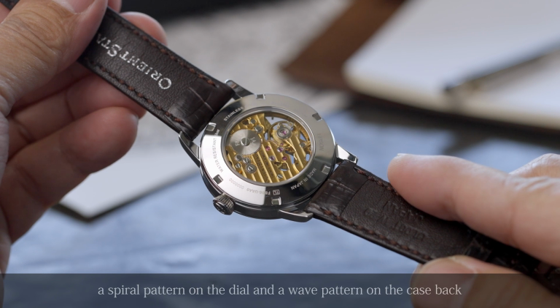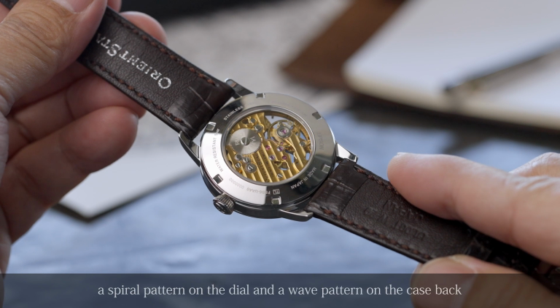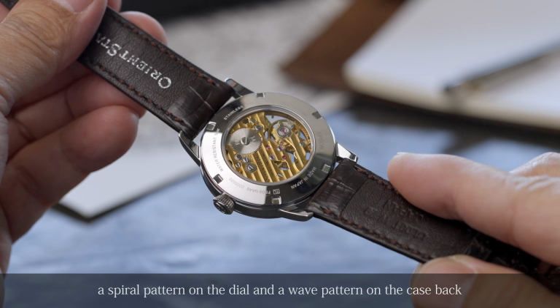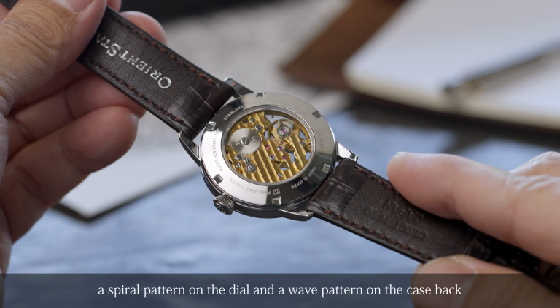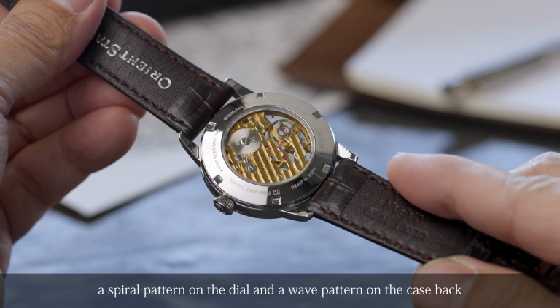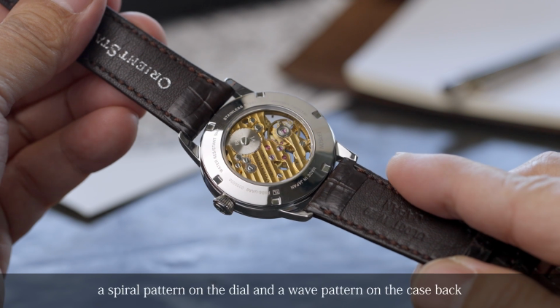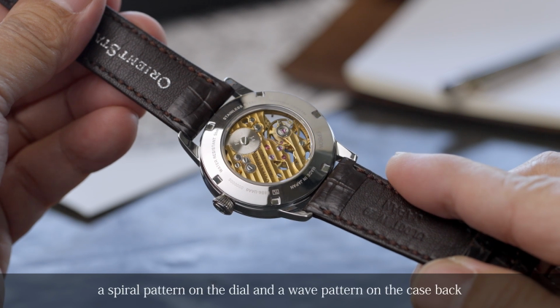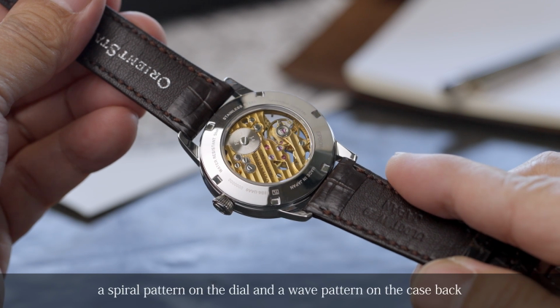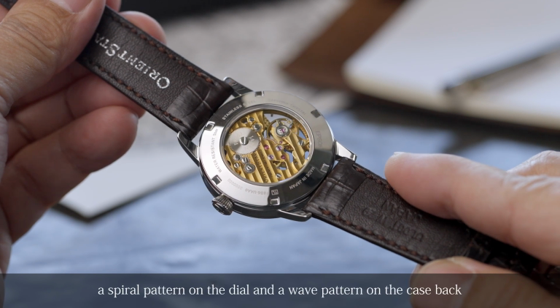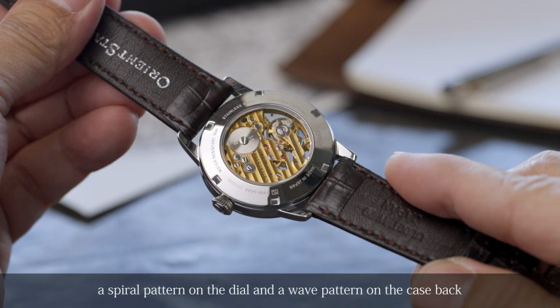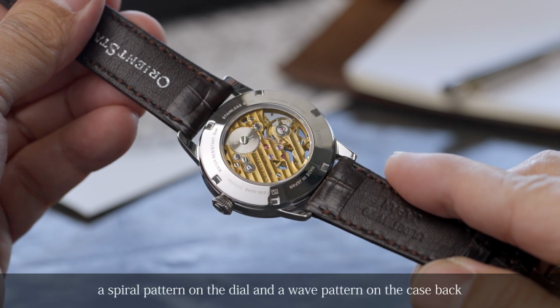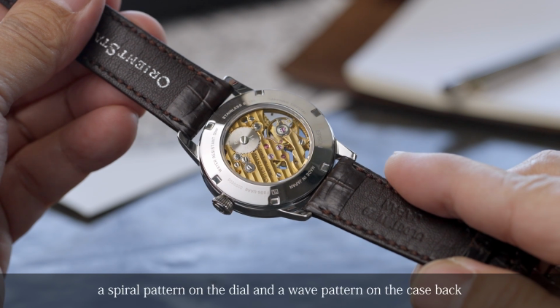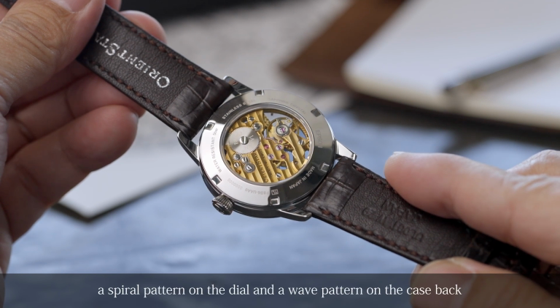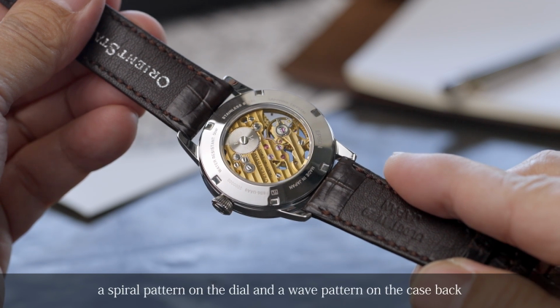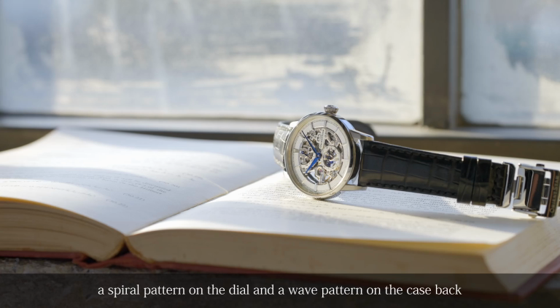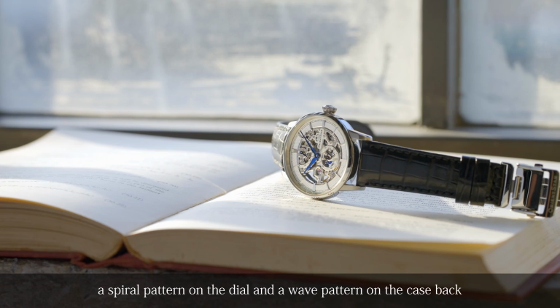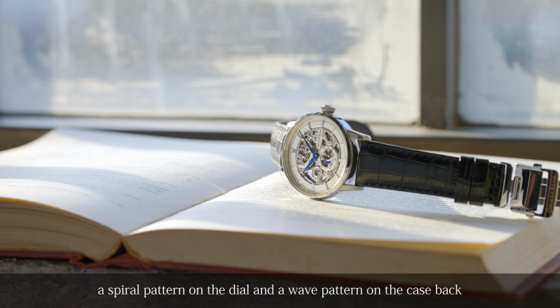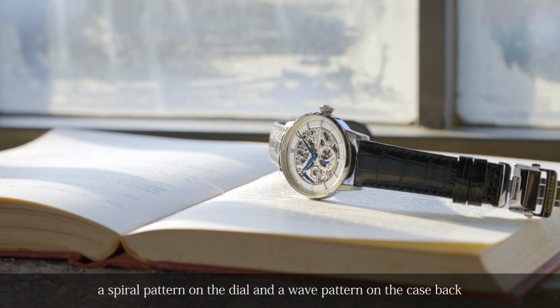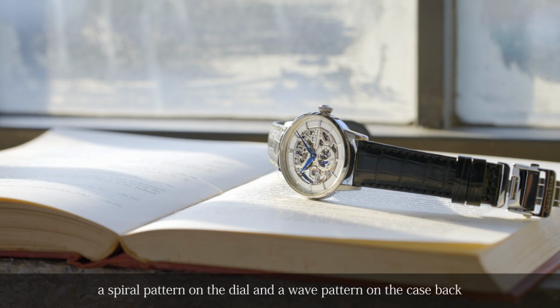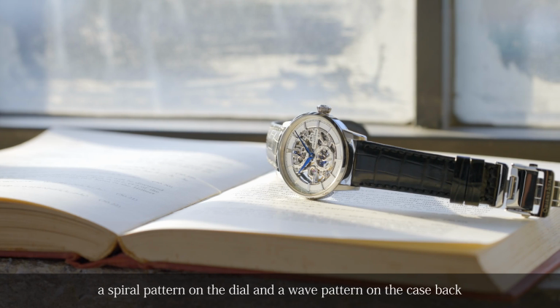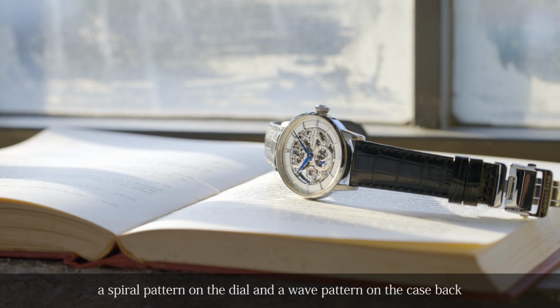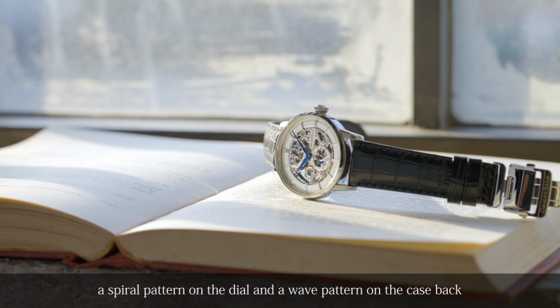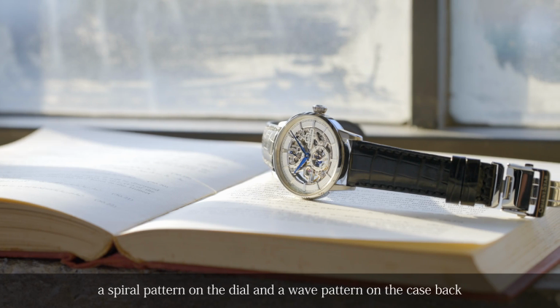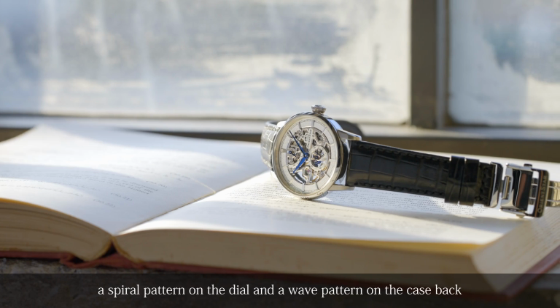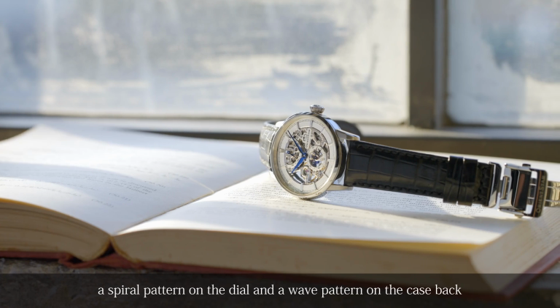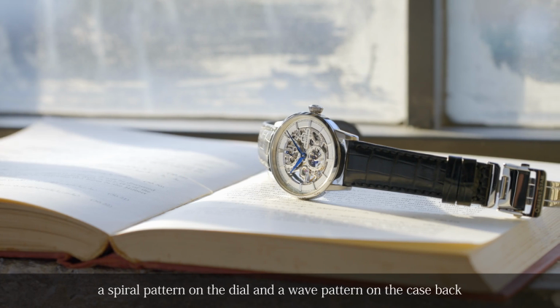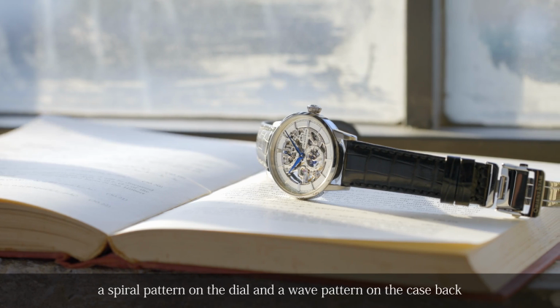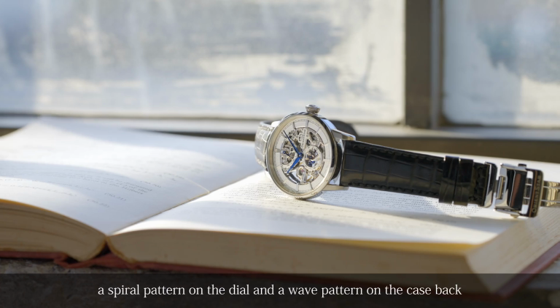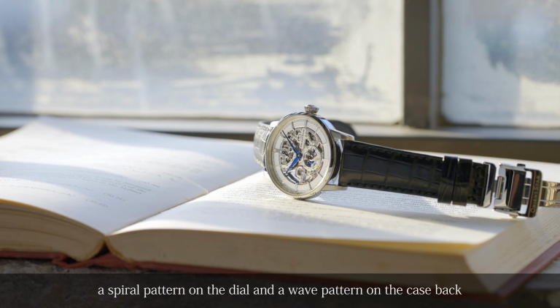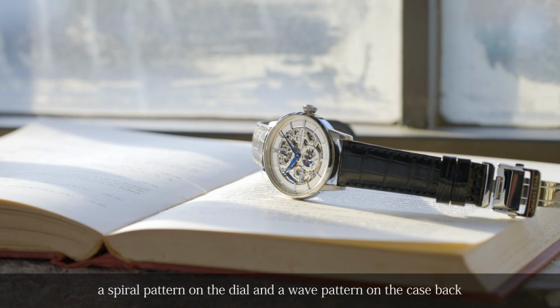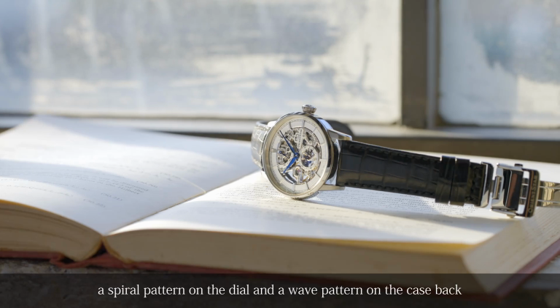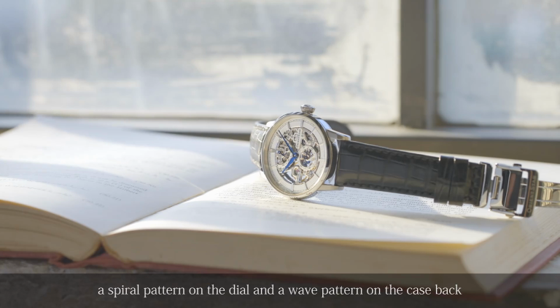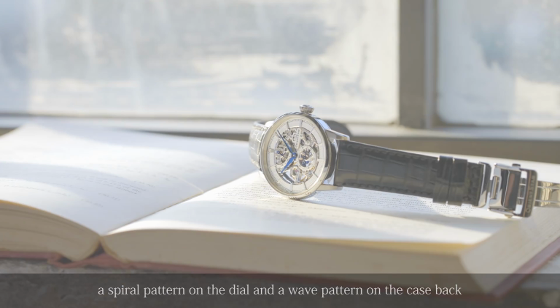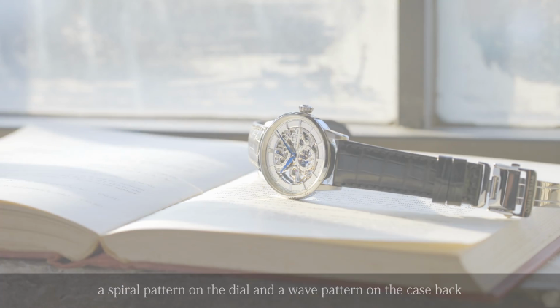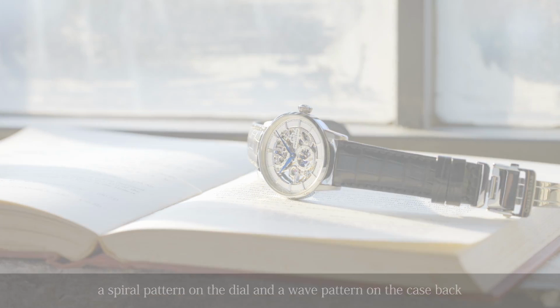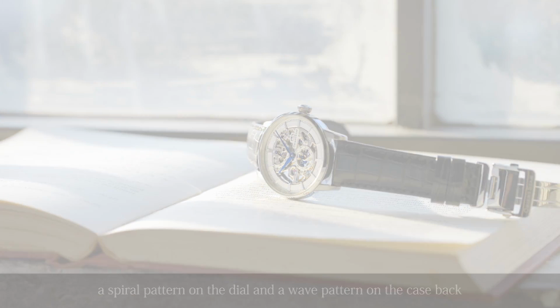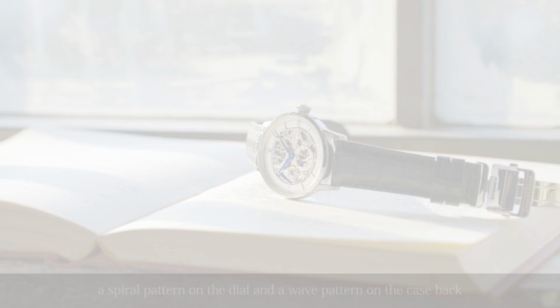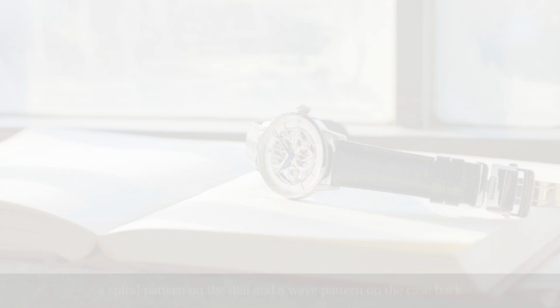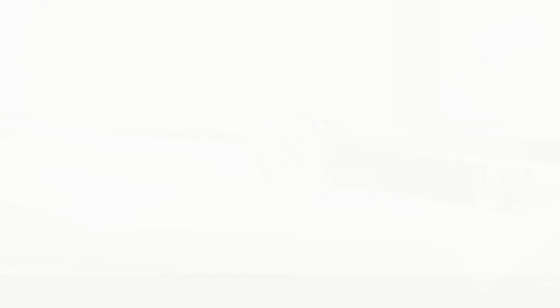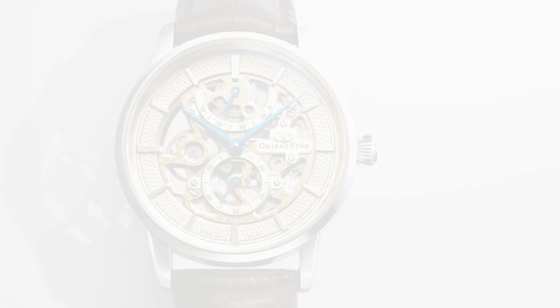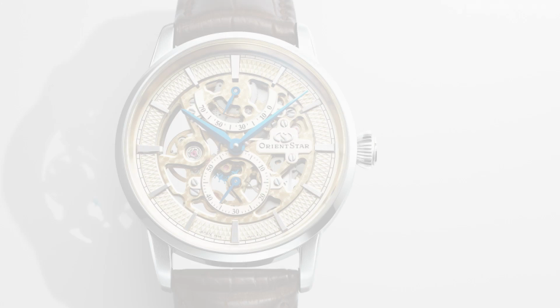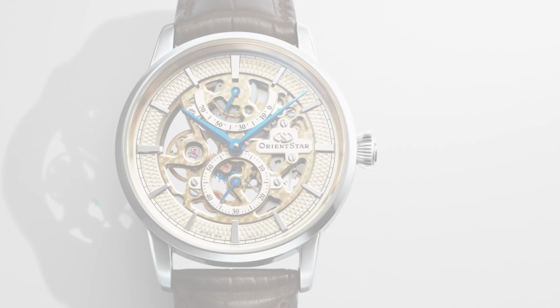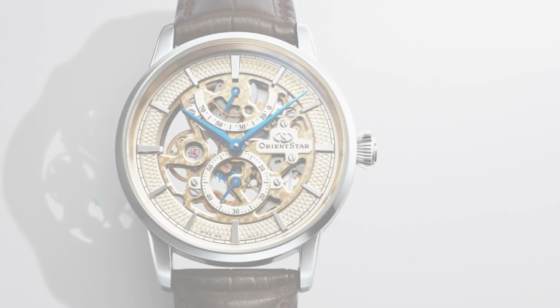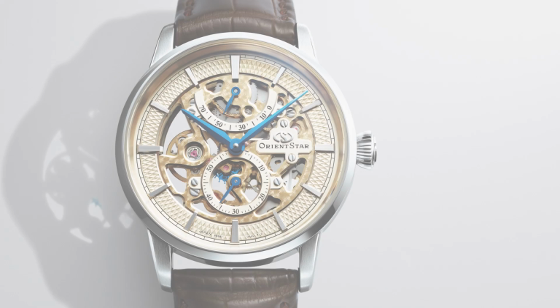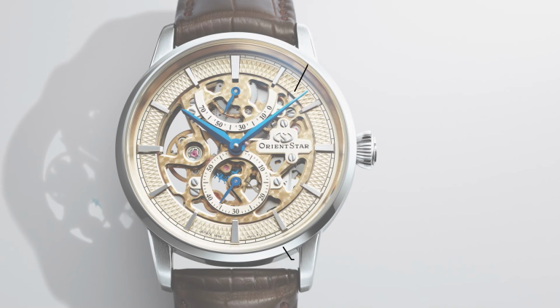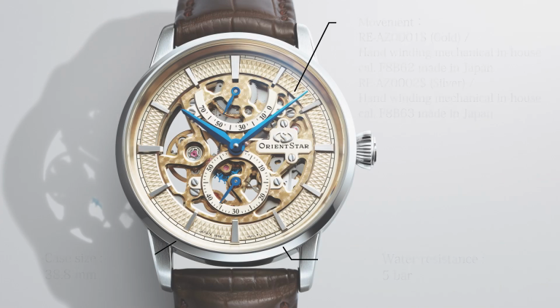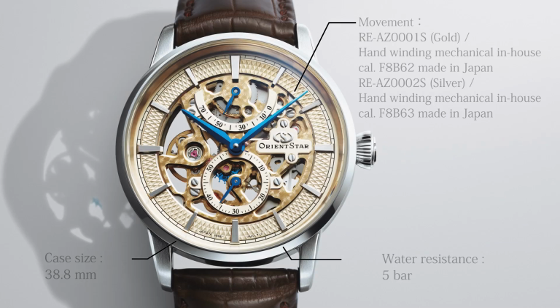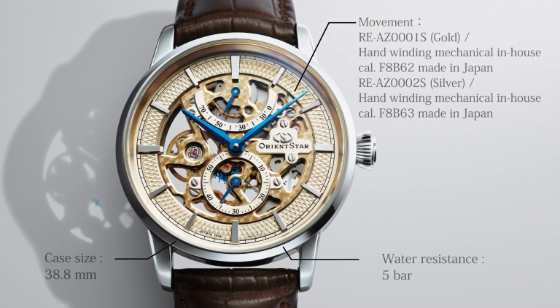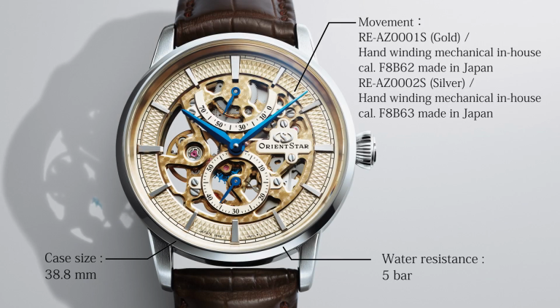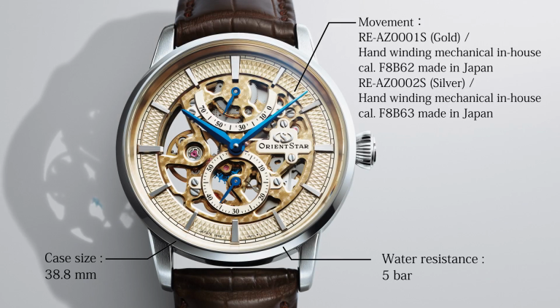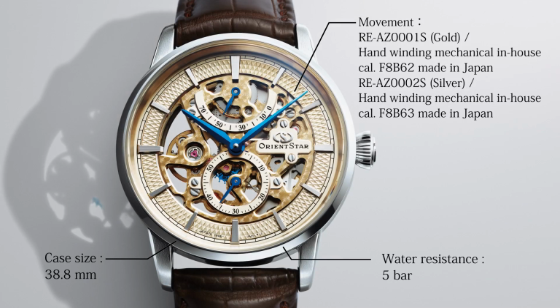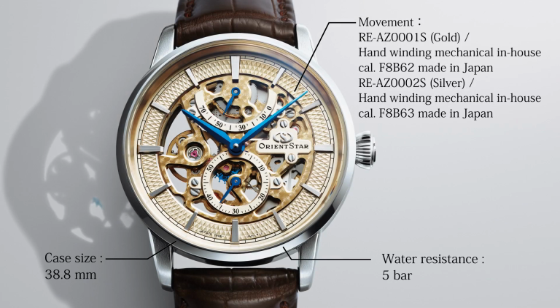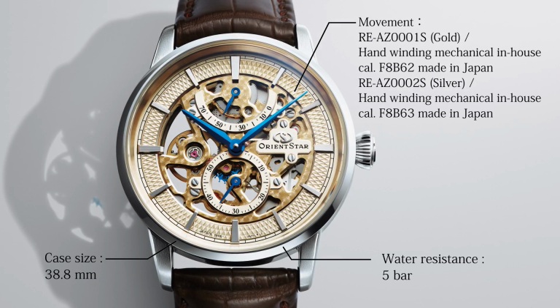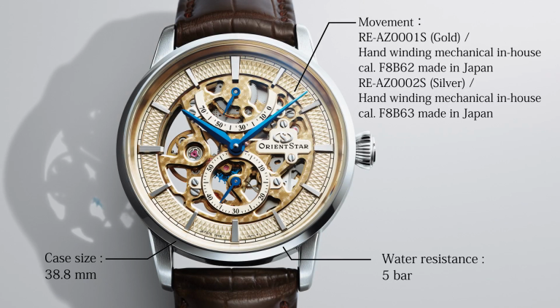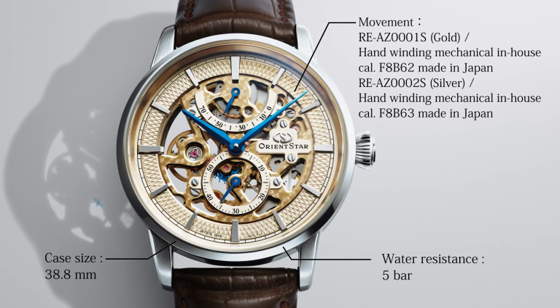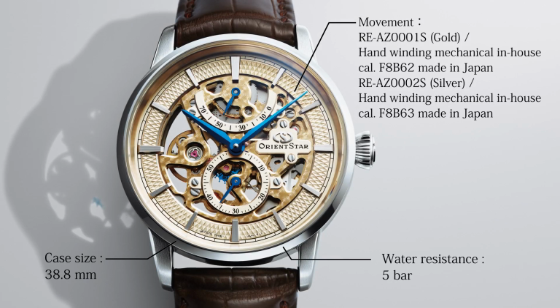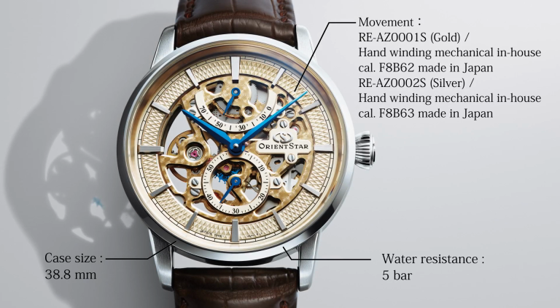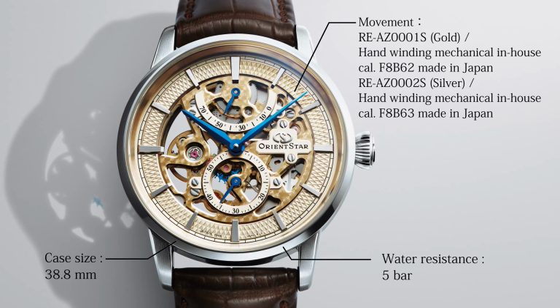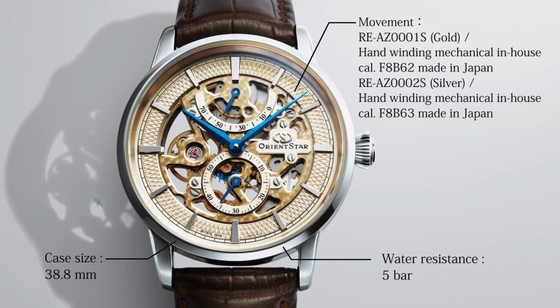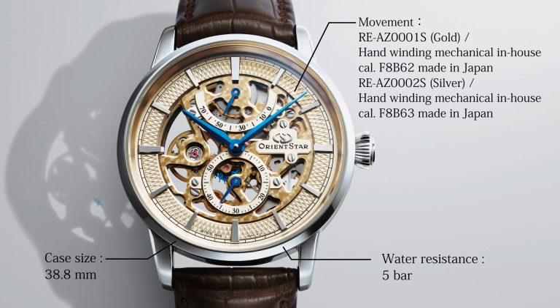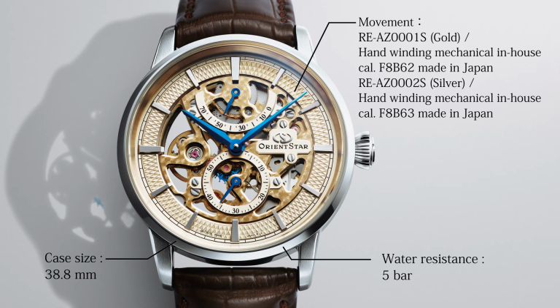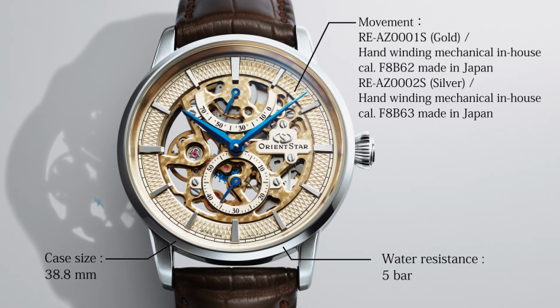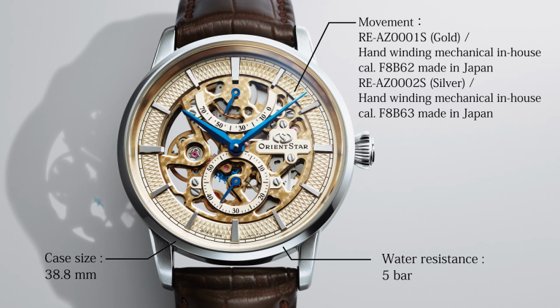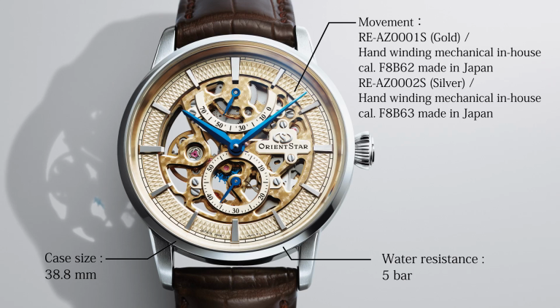A spiral pattern on the dial and a wave pattern on the caseback, along with delicately chamfered components, add elegant sparkle.